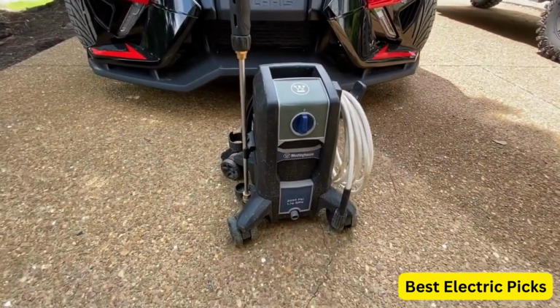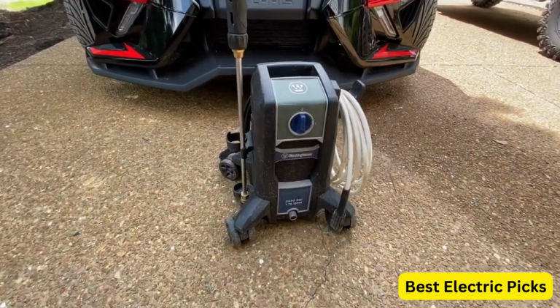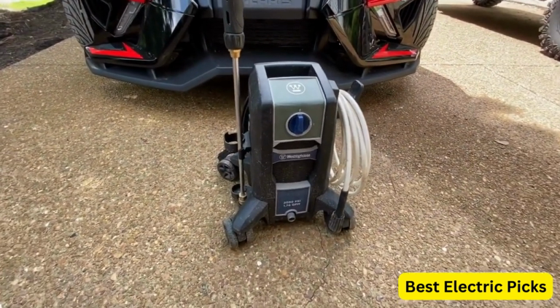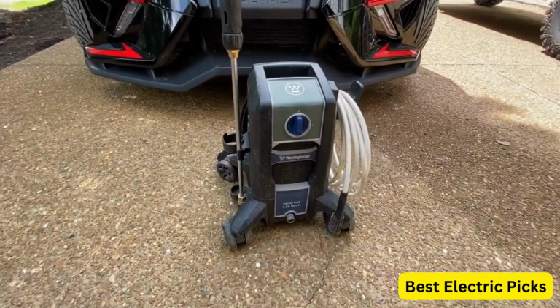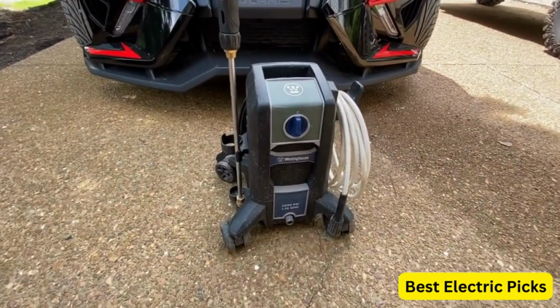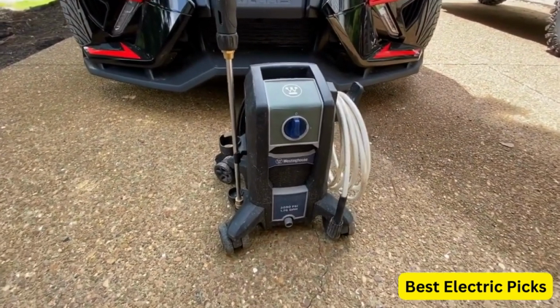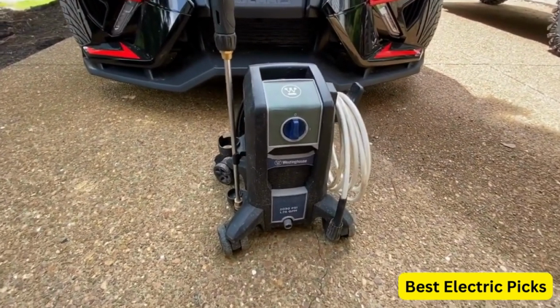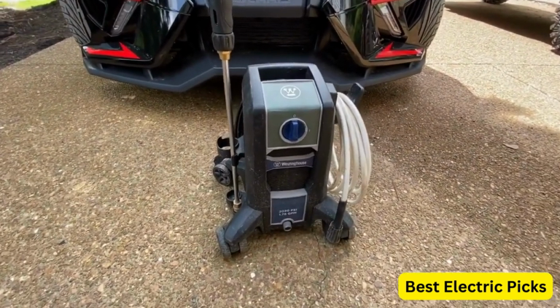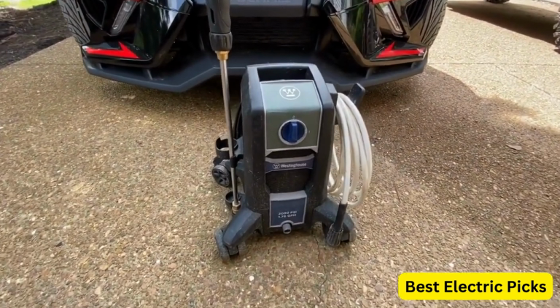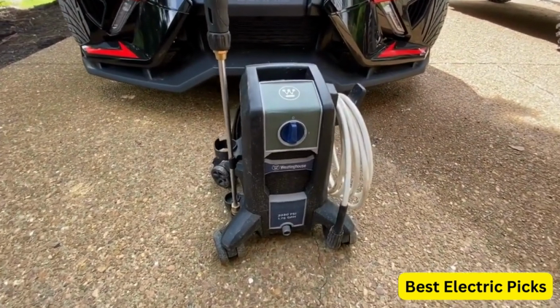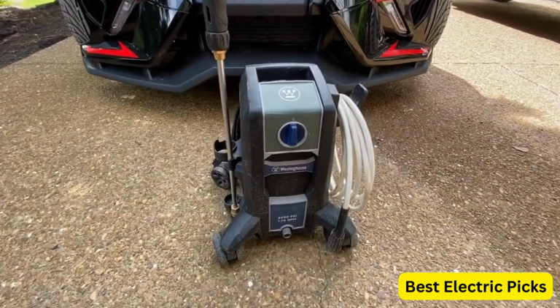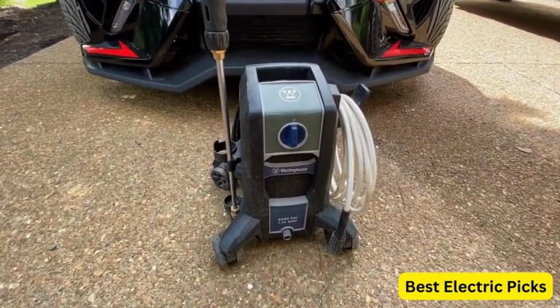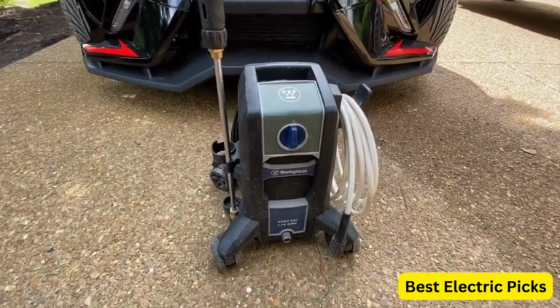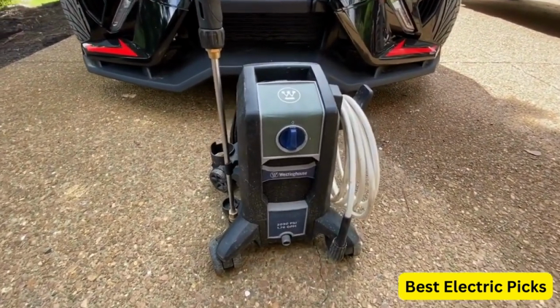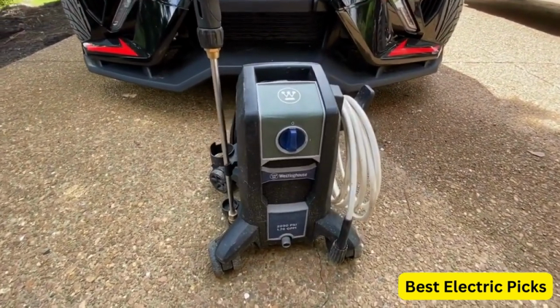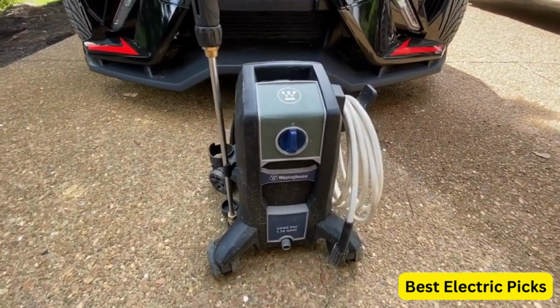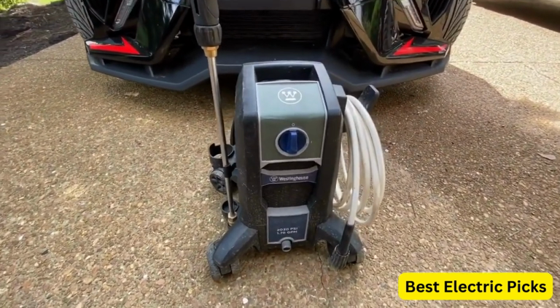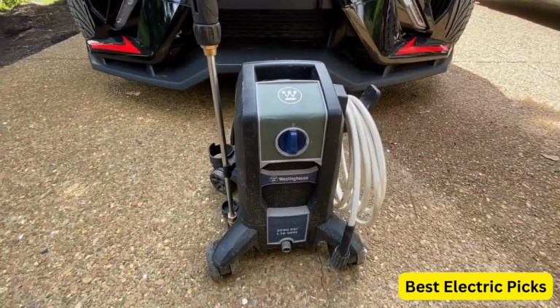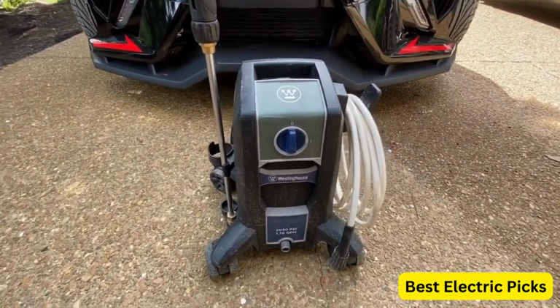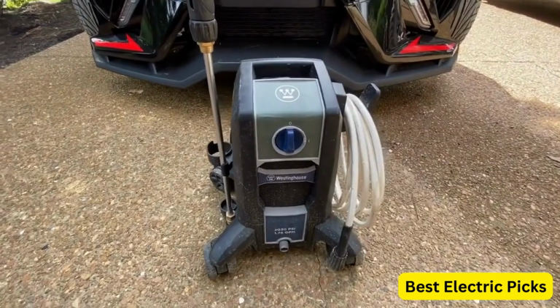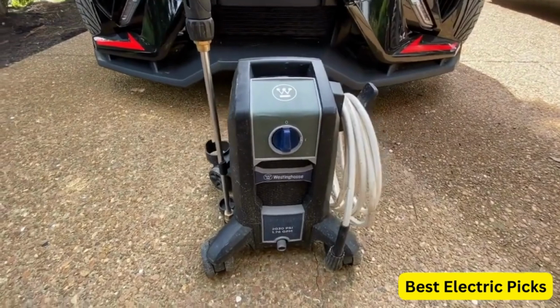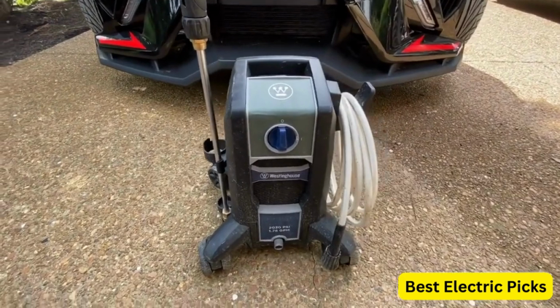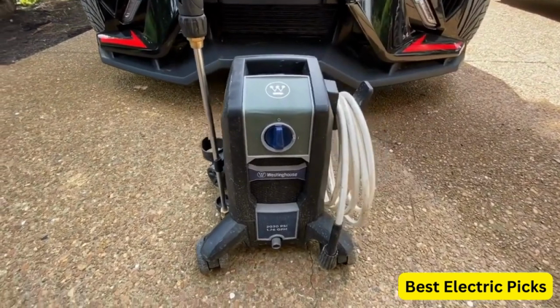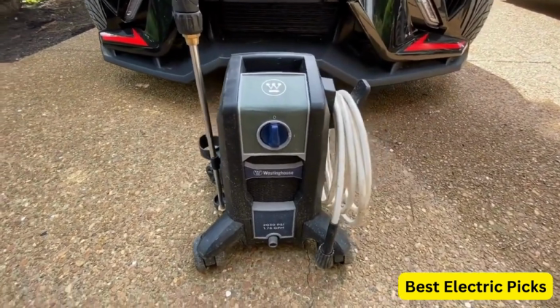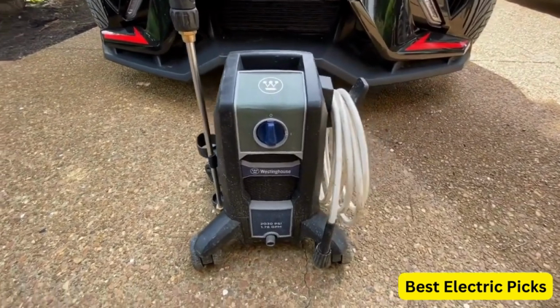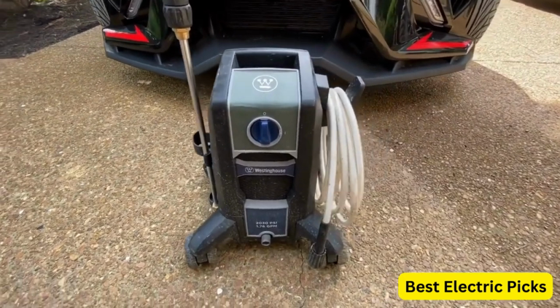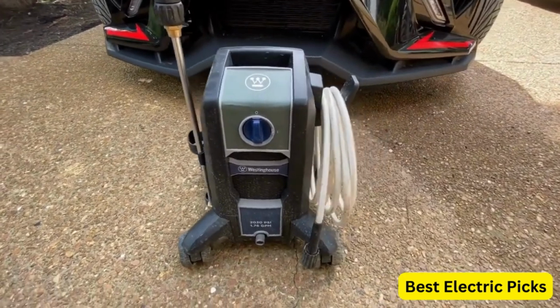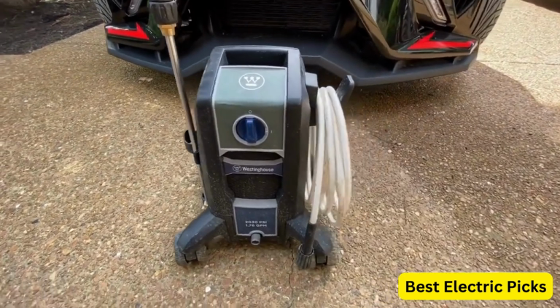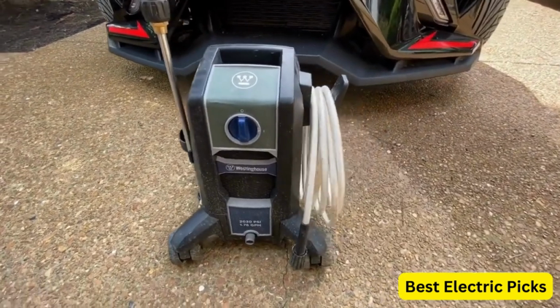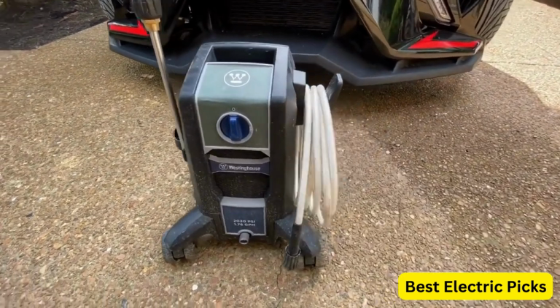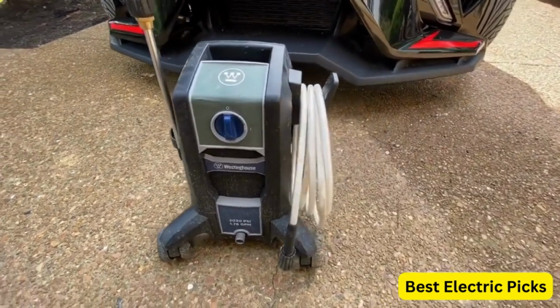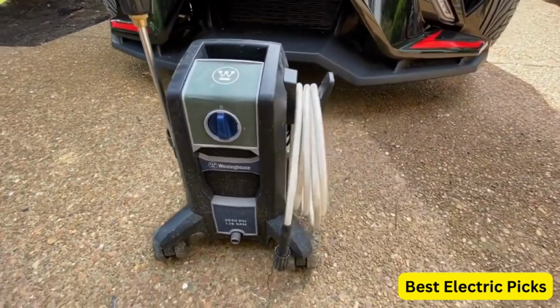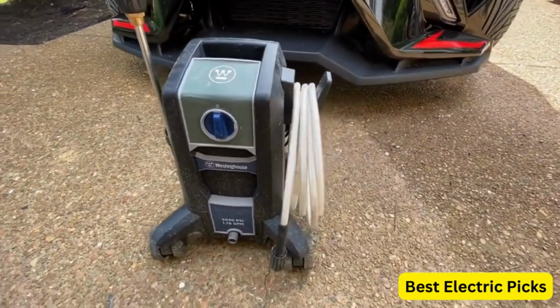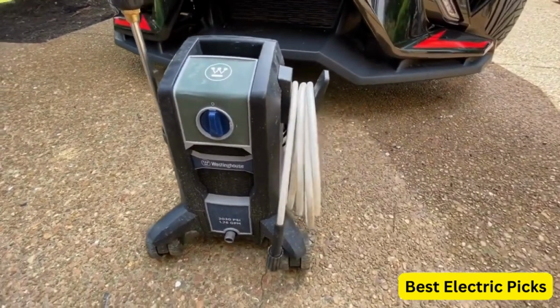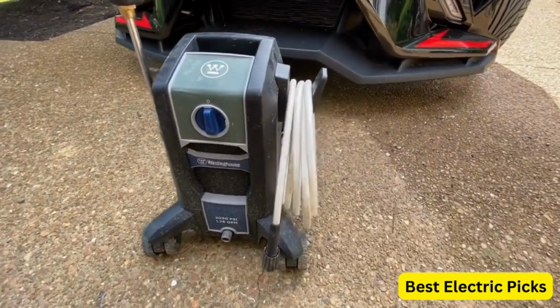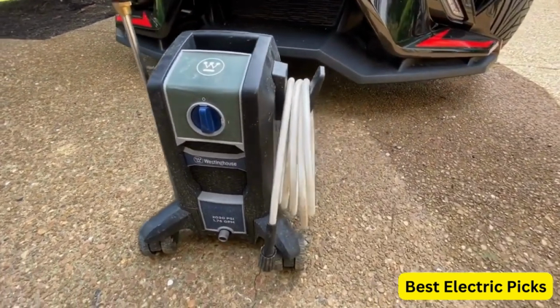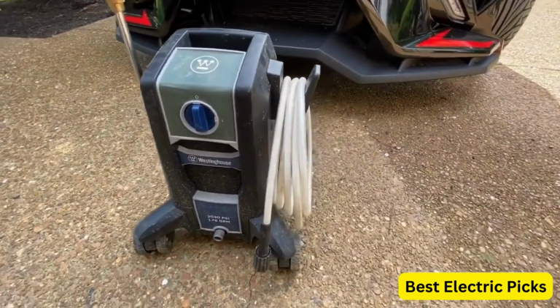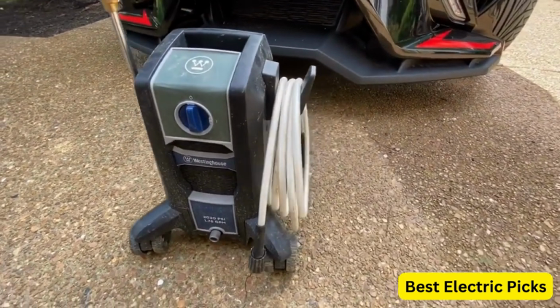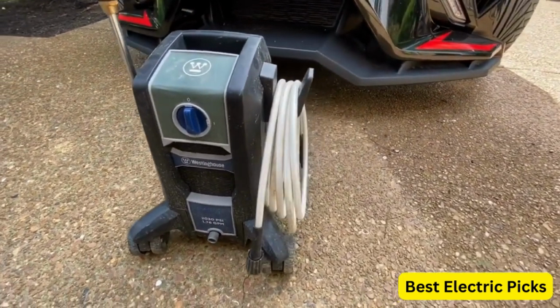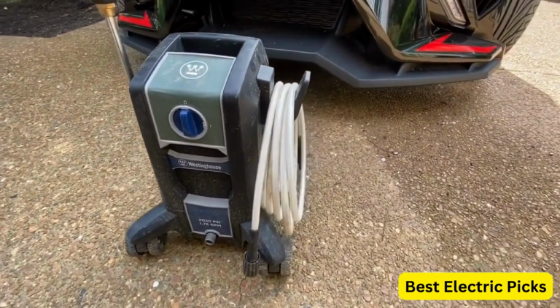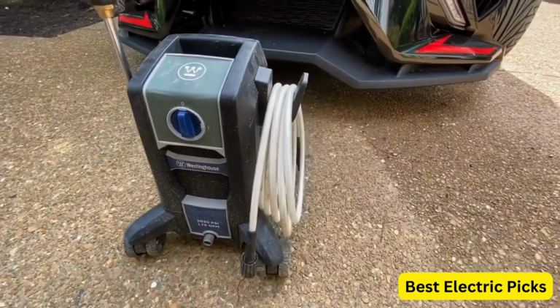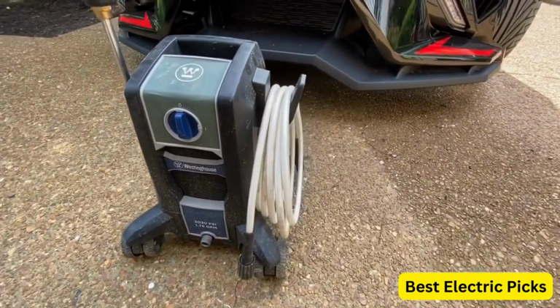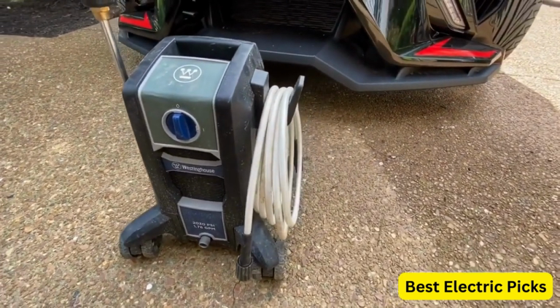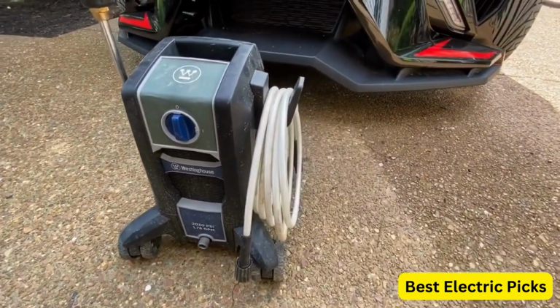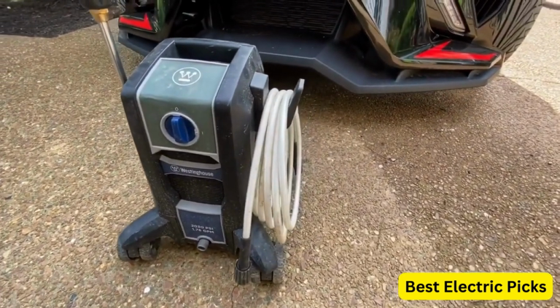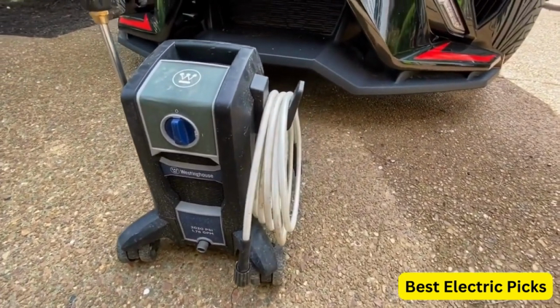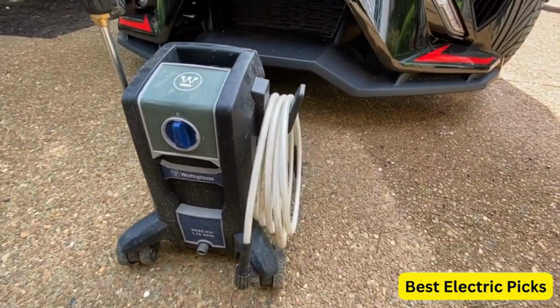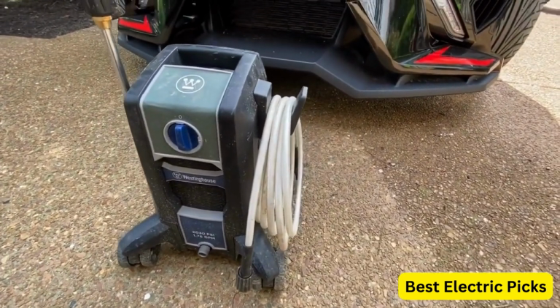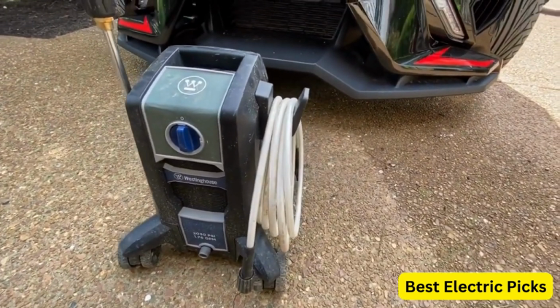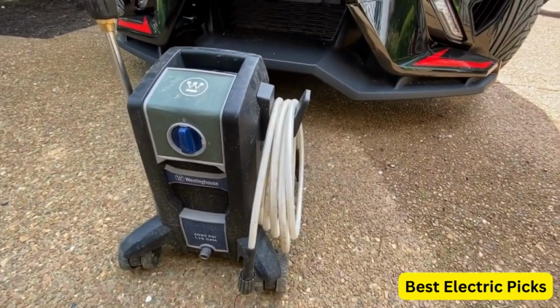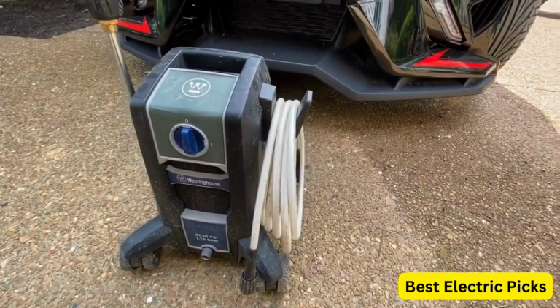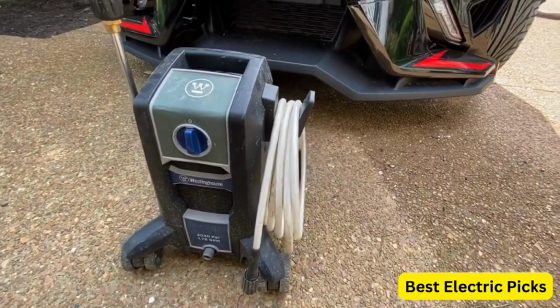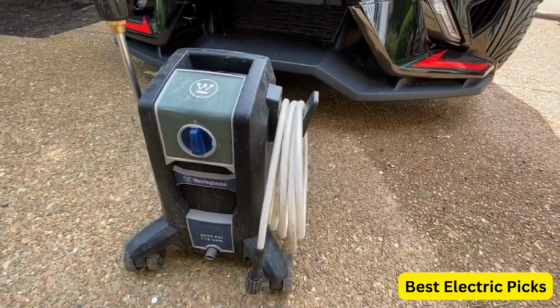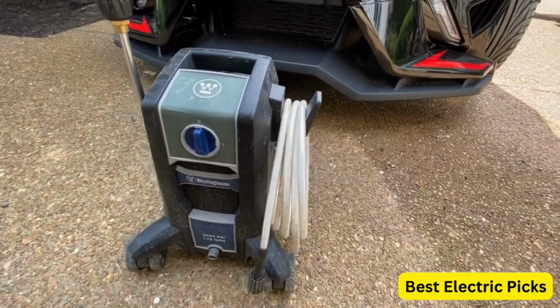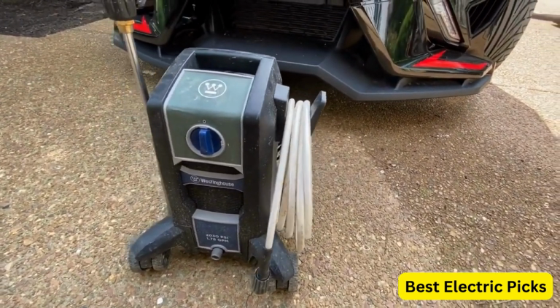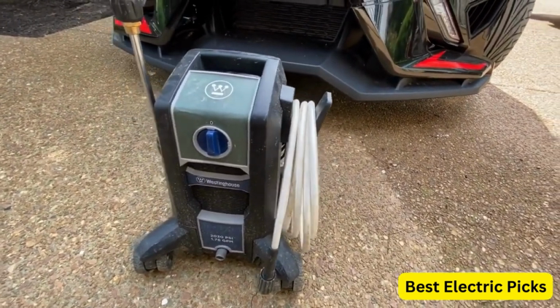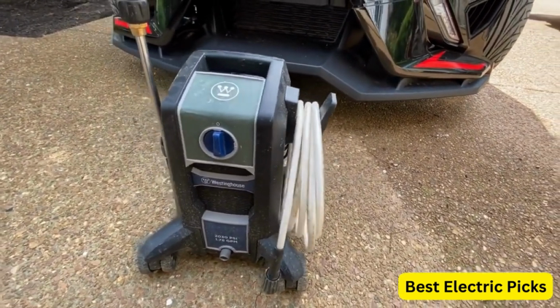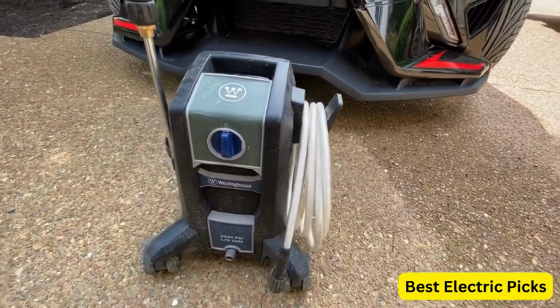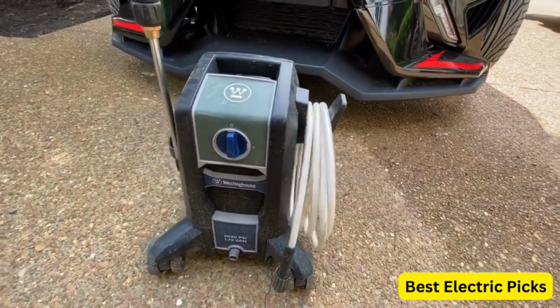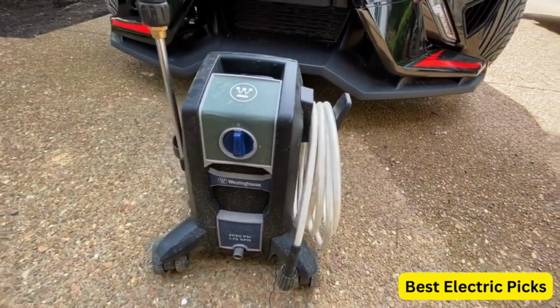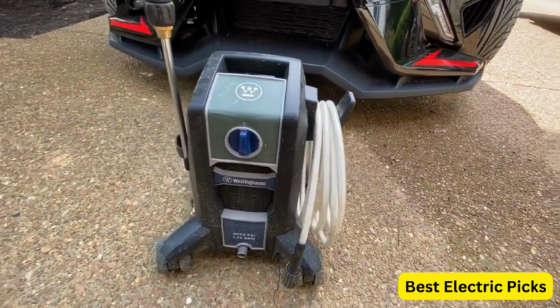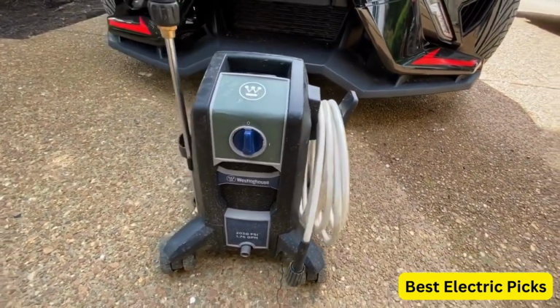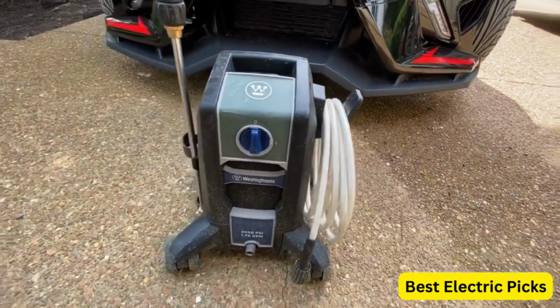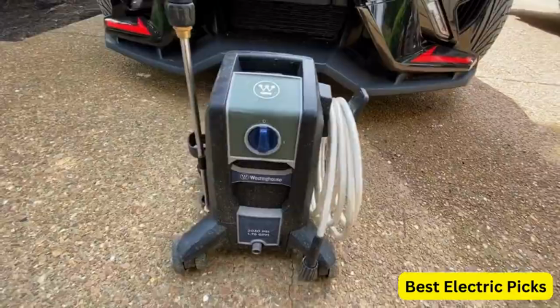Hope you guys enjoy the video, and now you can easily select the best electric pressure washer under $200 from our list.